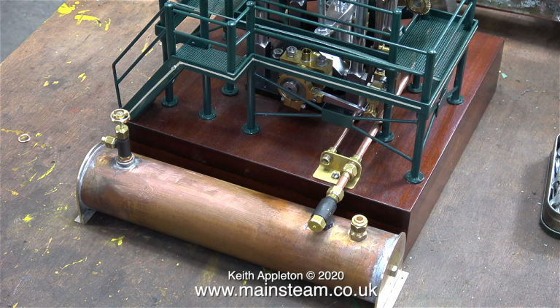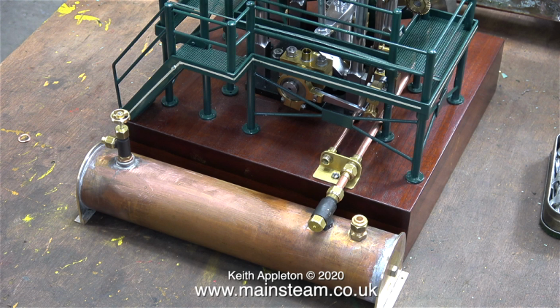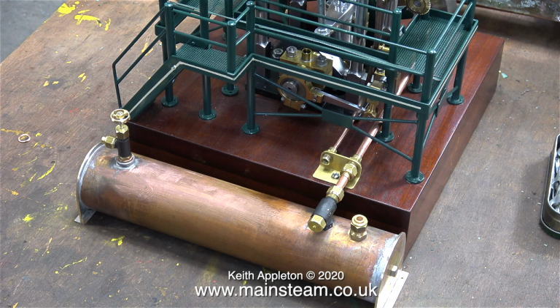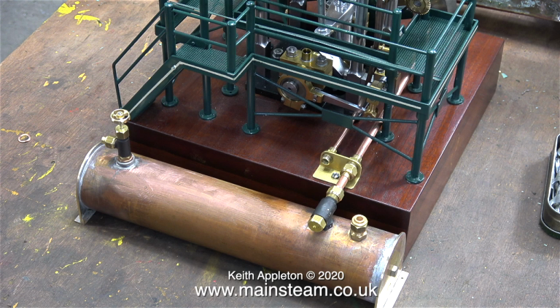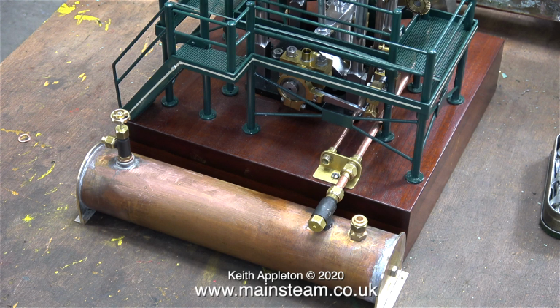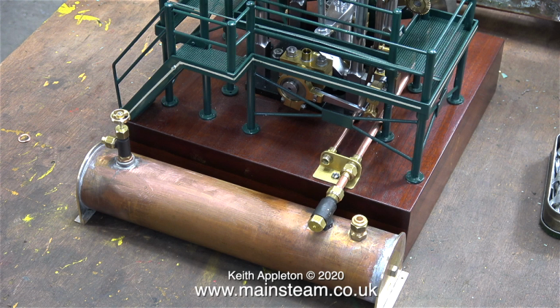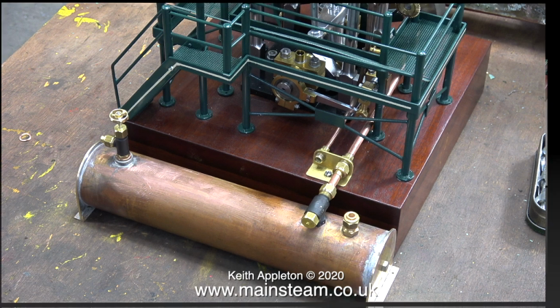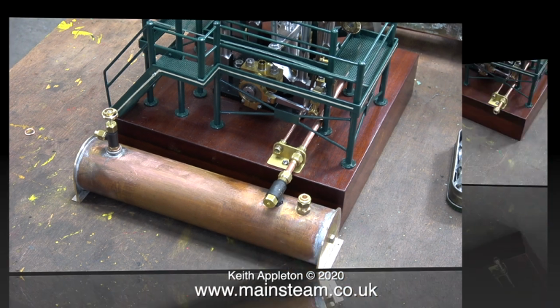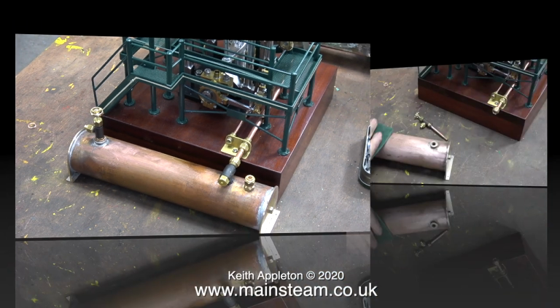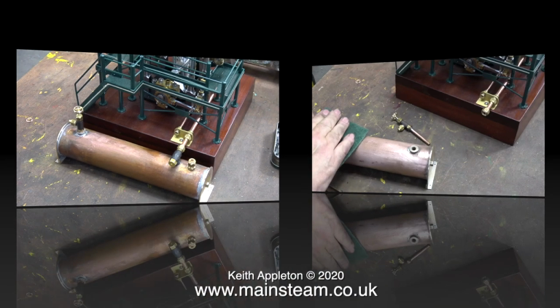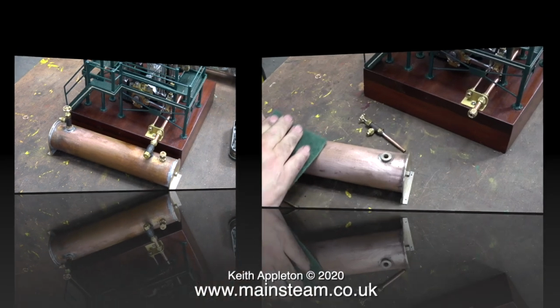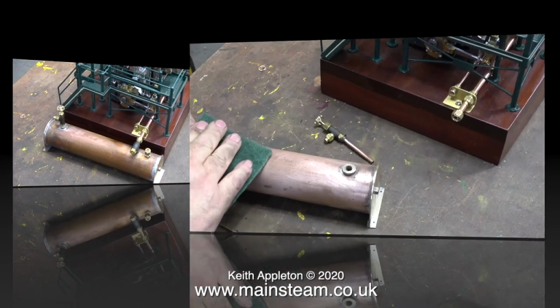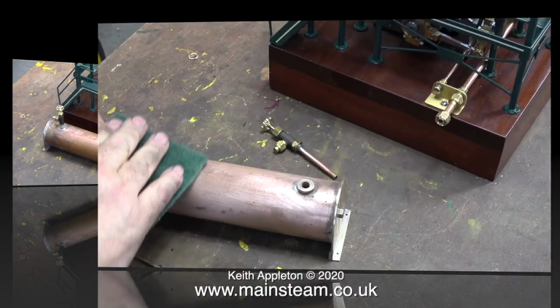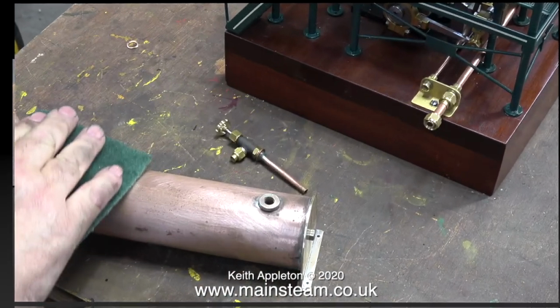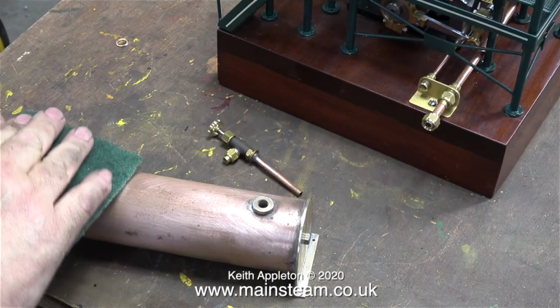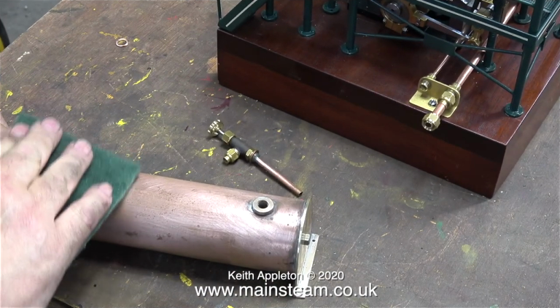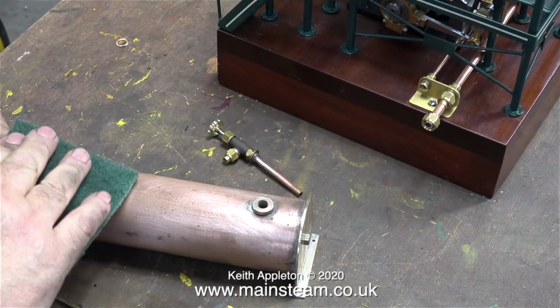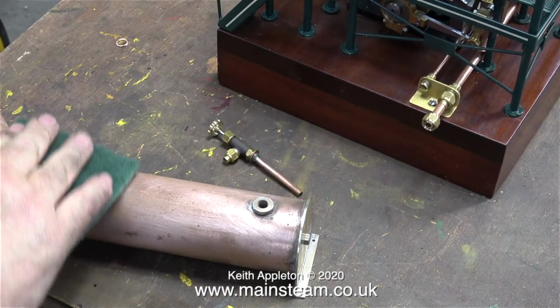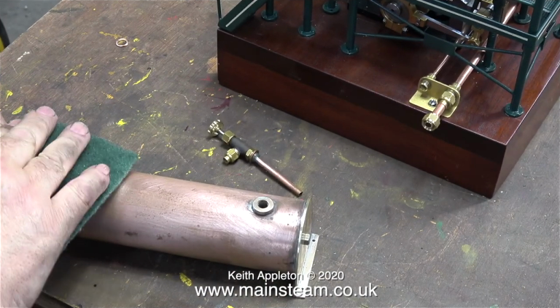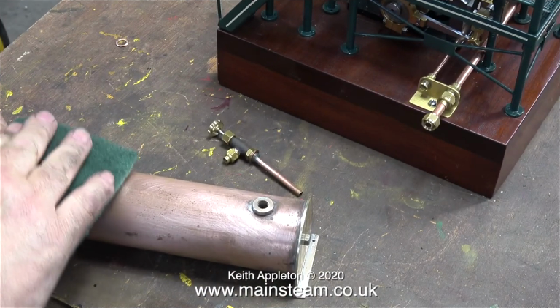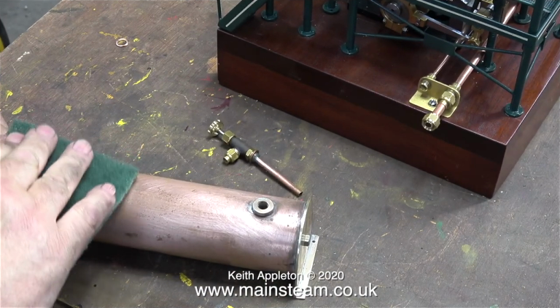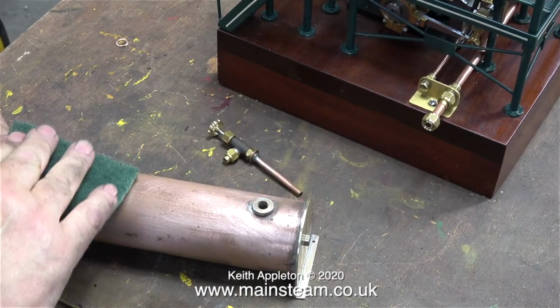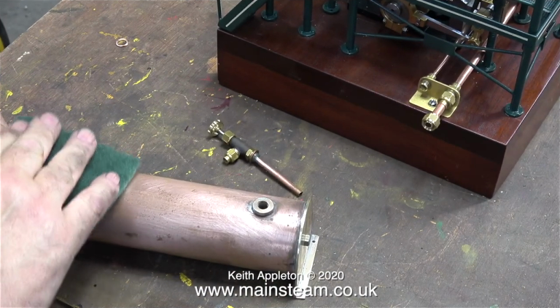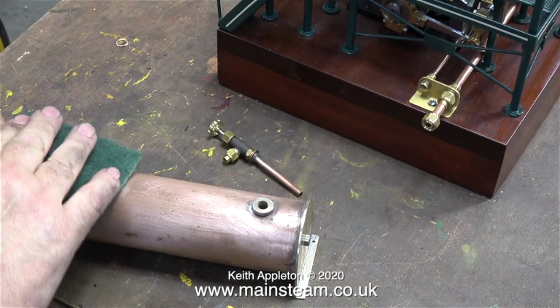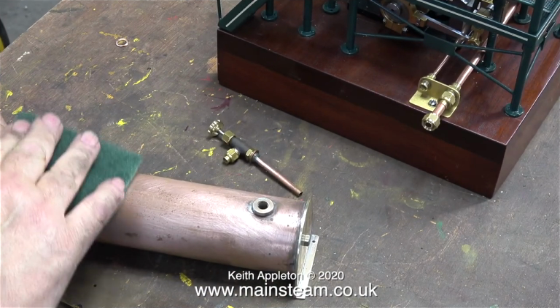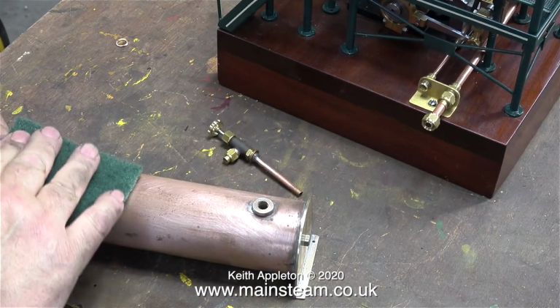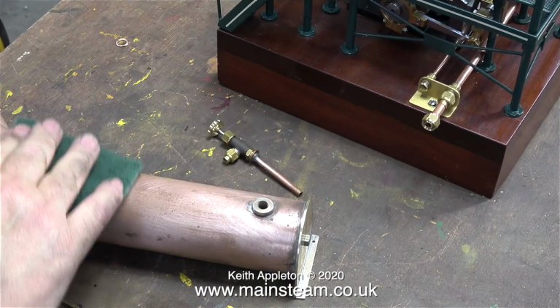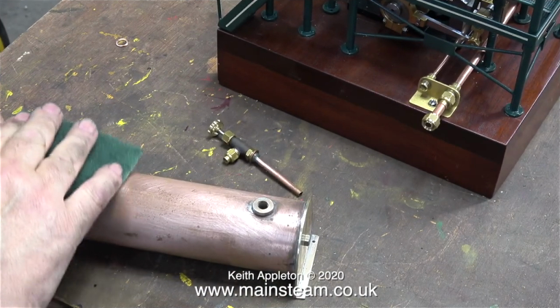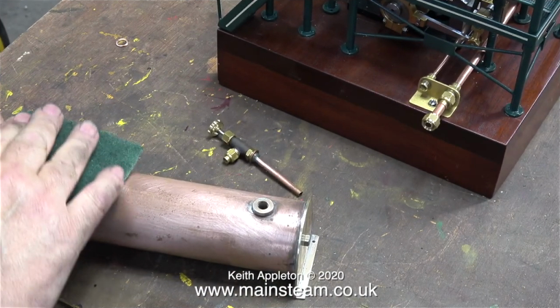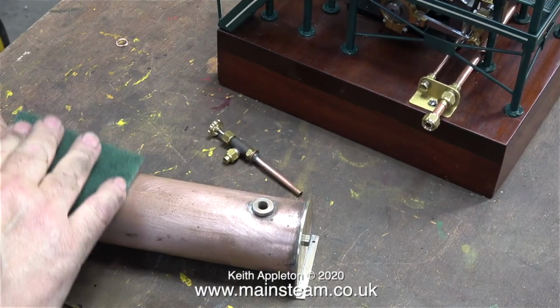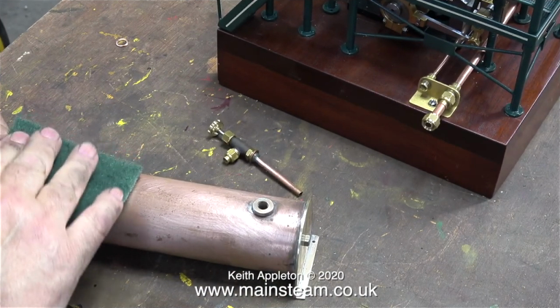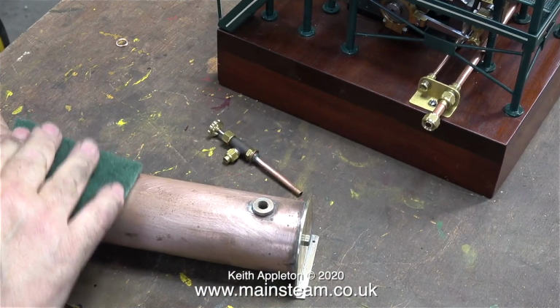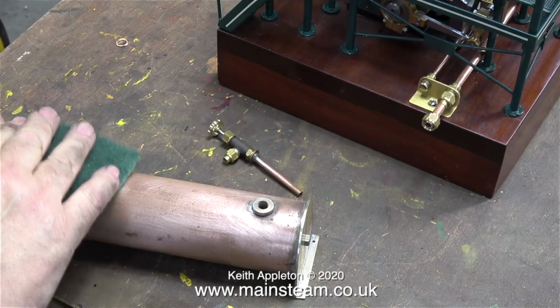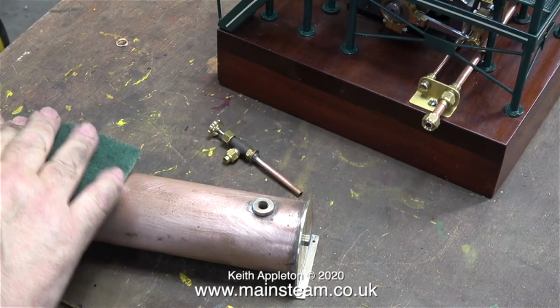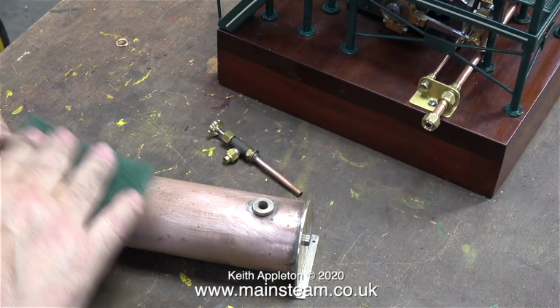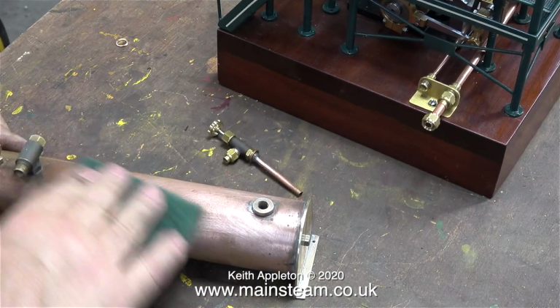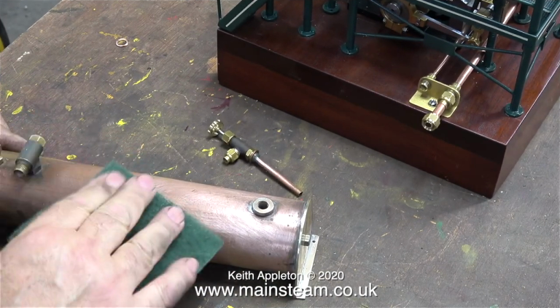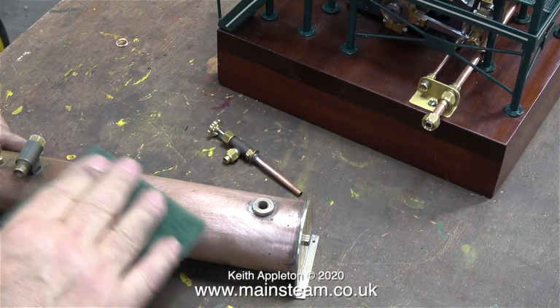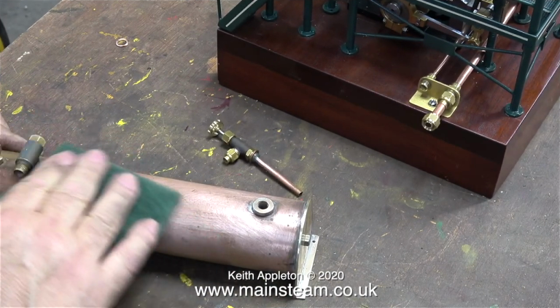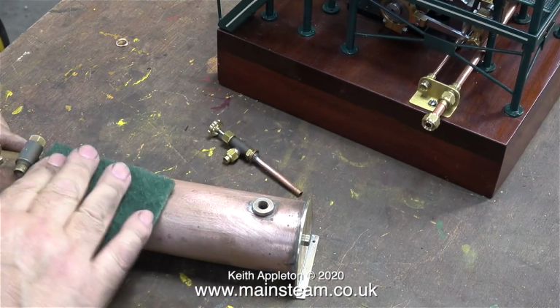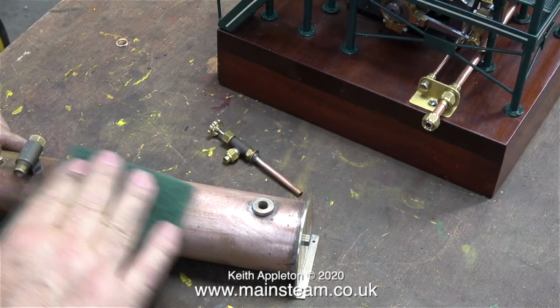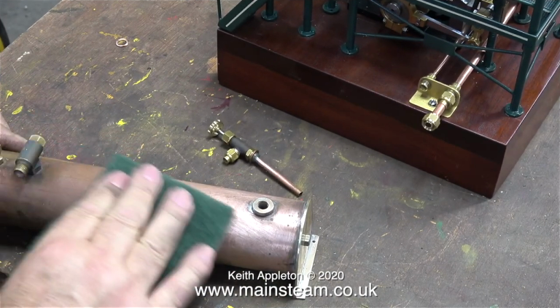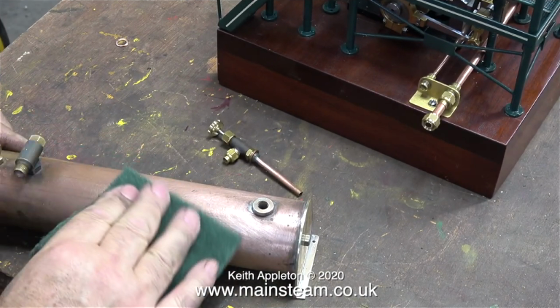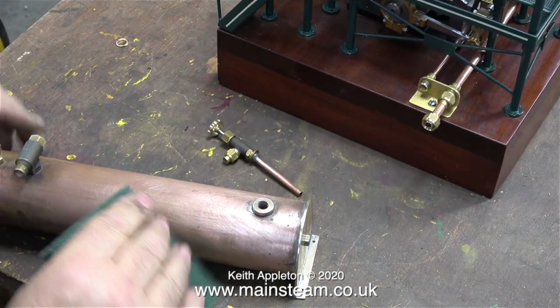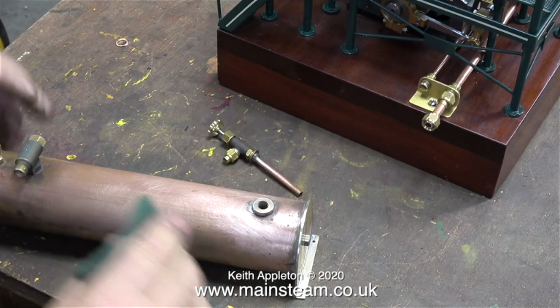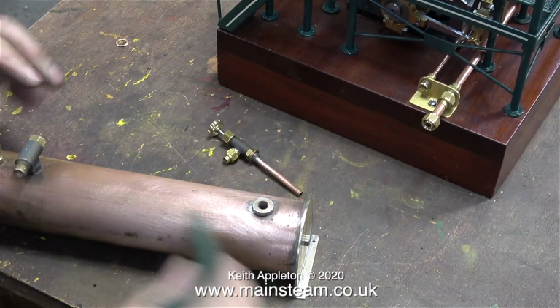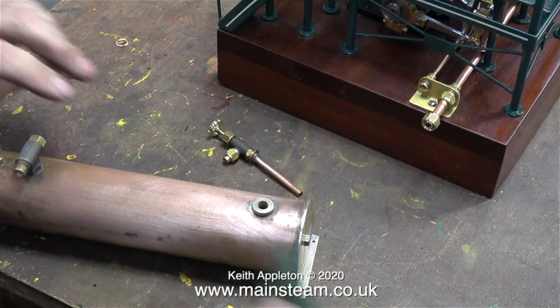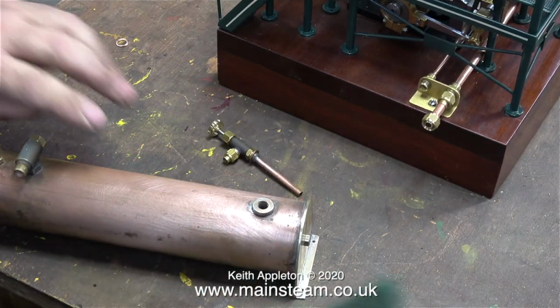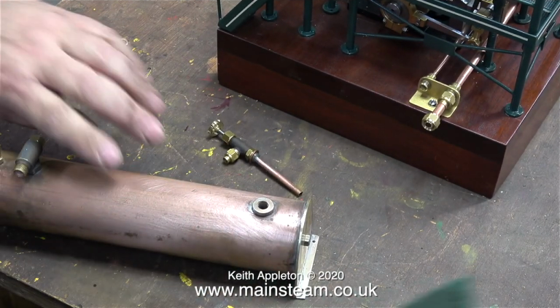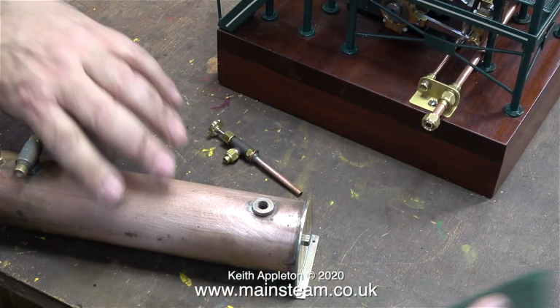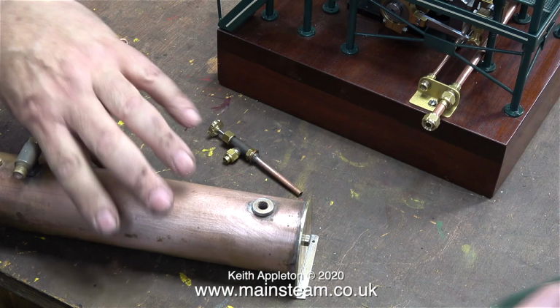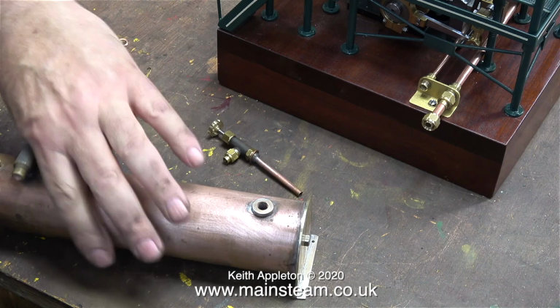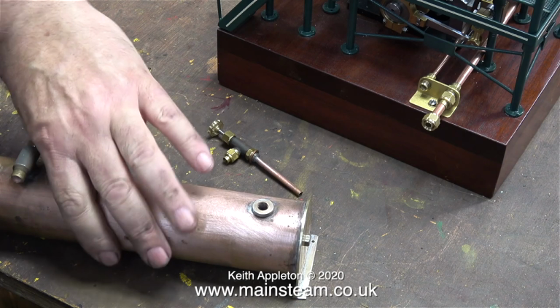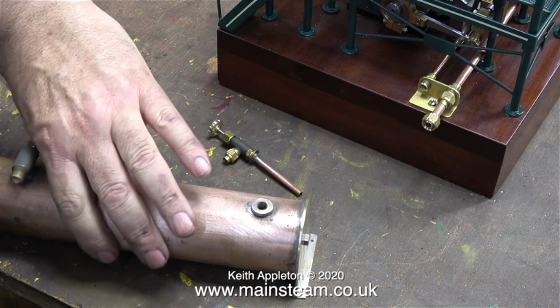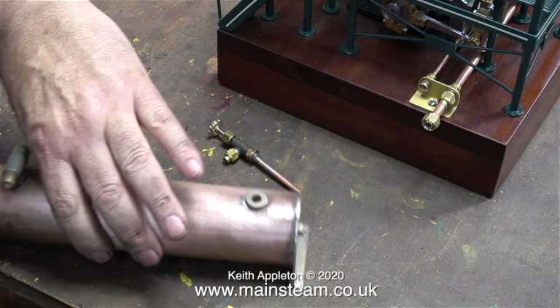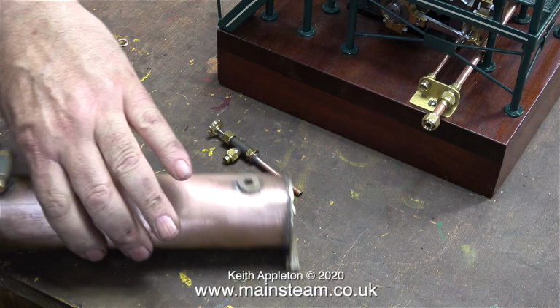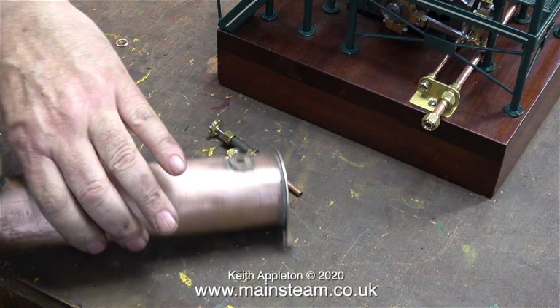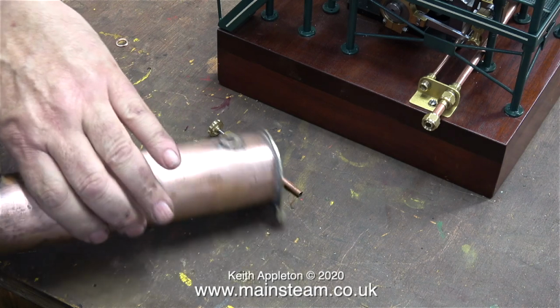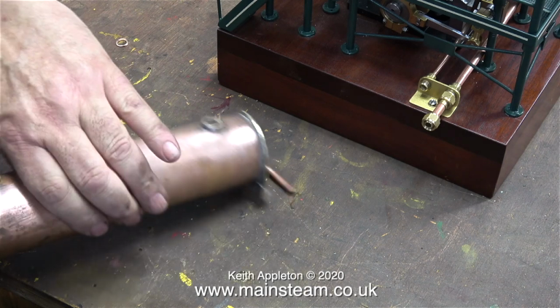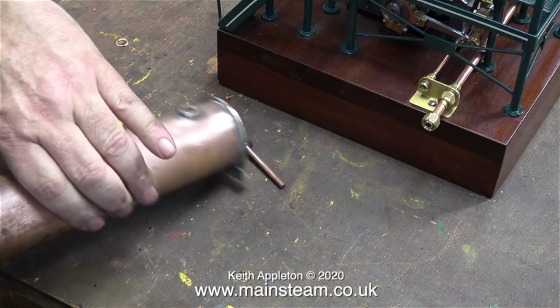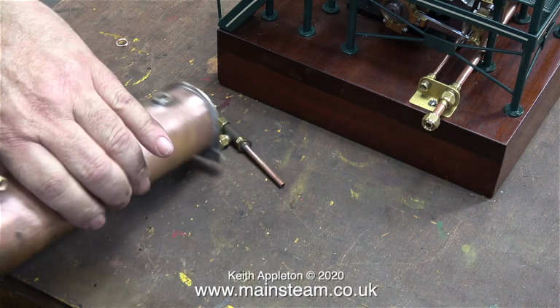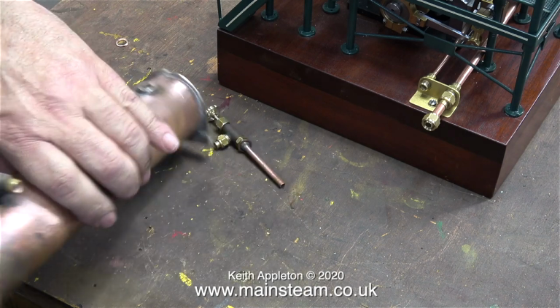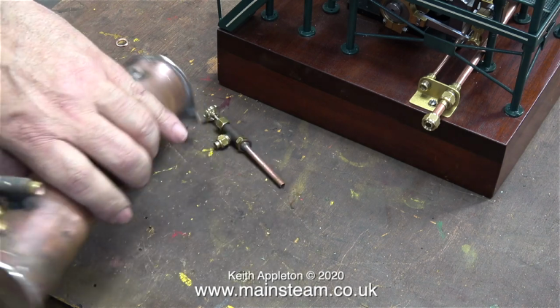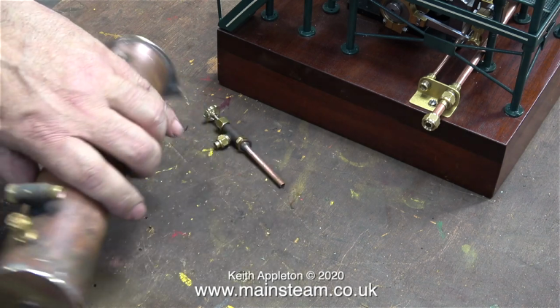All I need to do now is clean up all of the parts of the condenser ready for painting with etch primer. I used a new piece of scotch bright for this — it's more than adequate and it scratches the metal perfectly to key it for the paint.